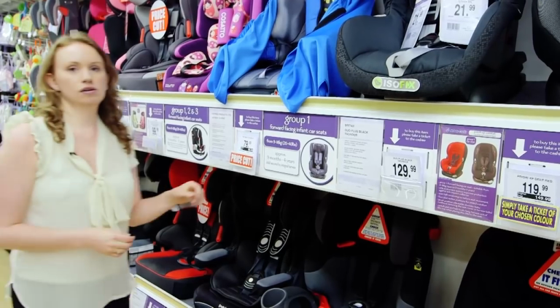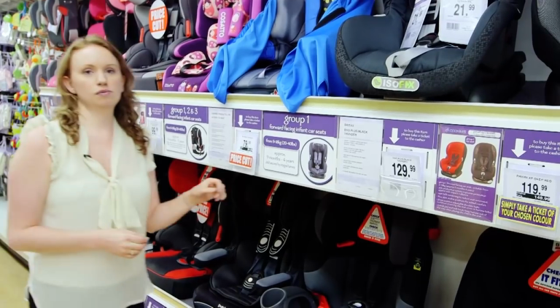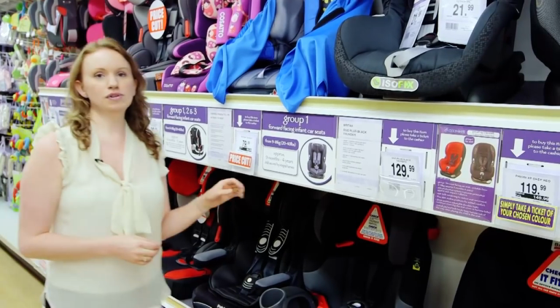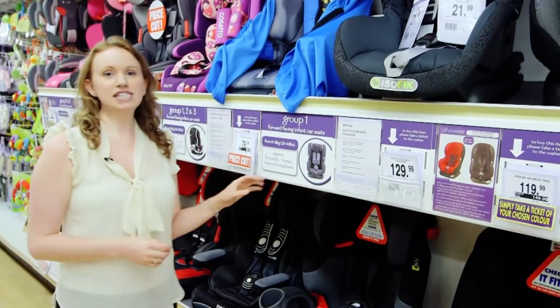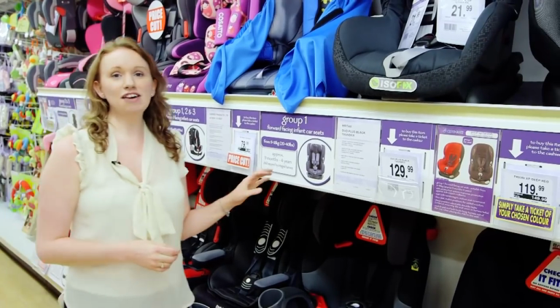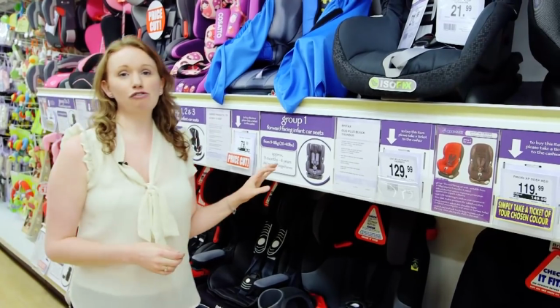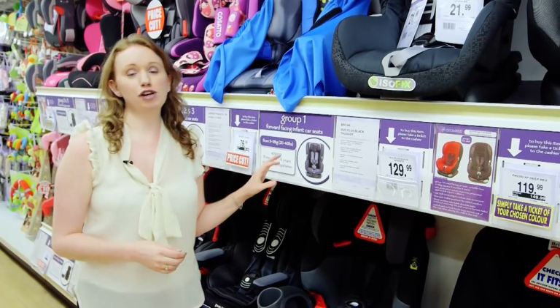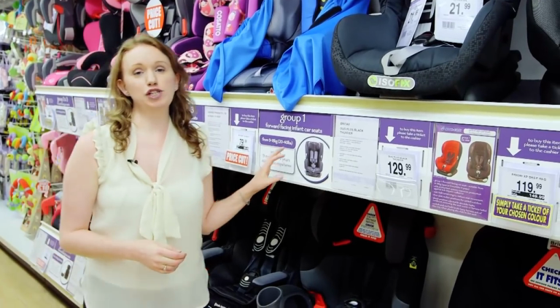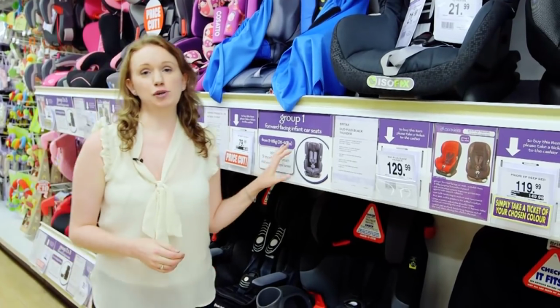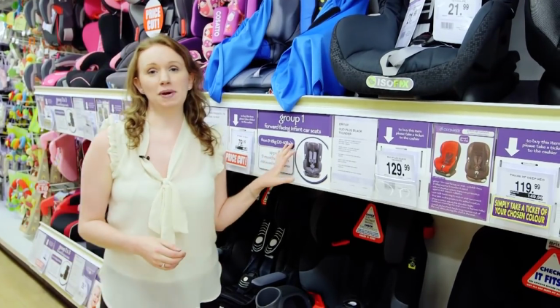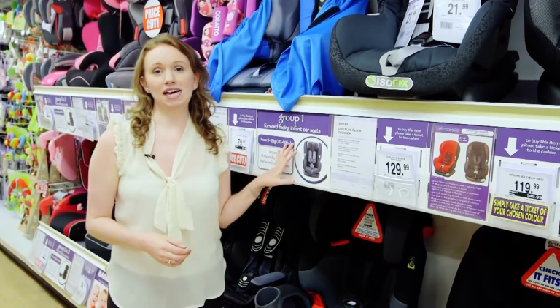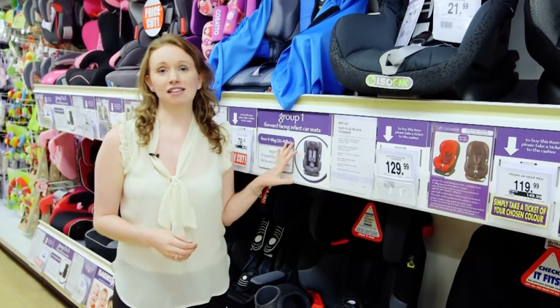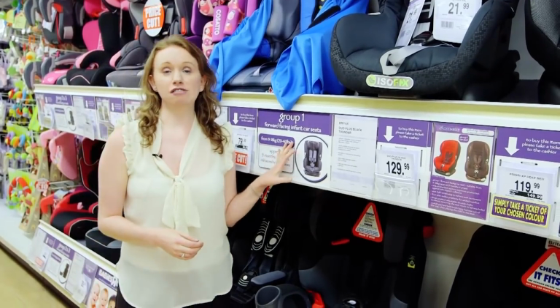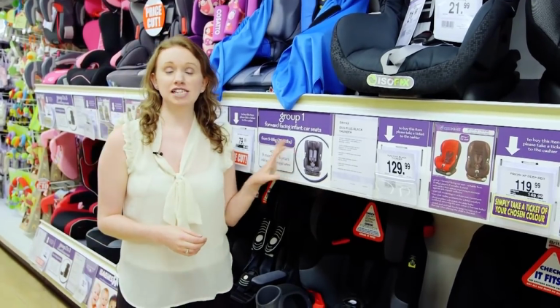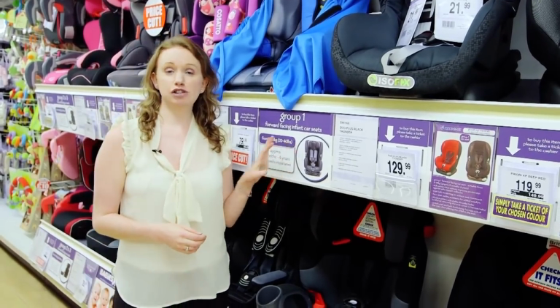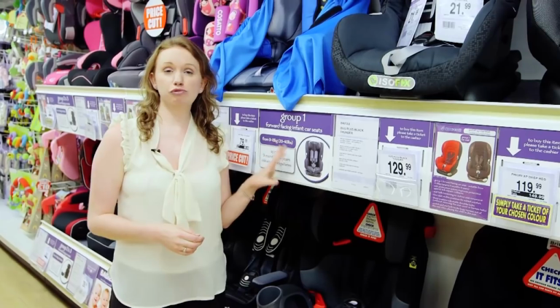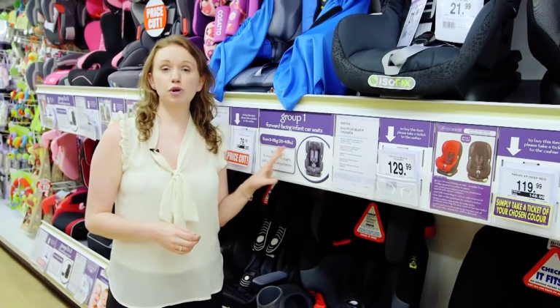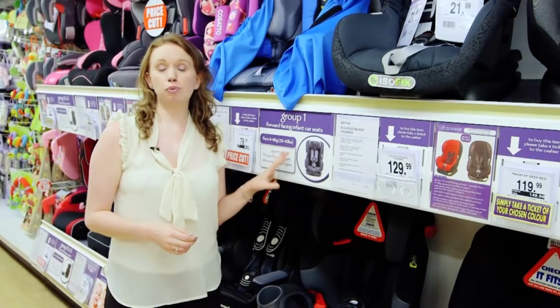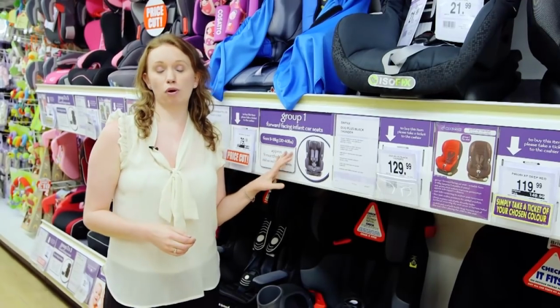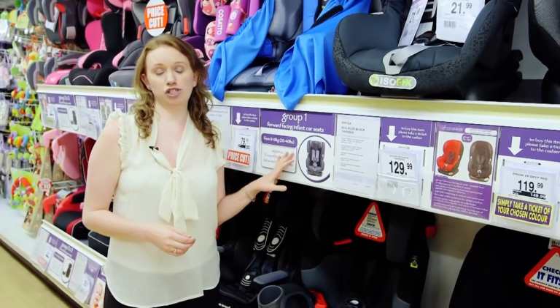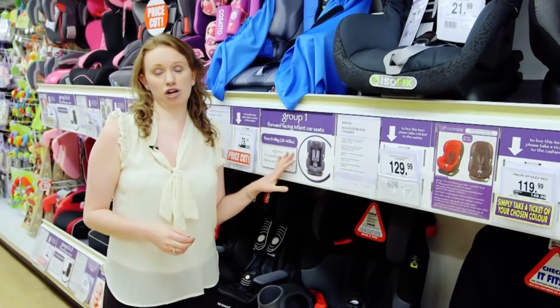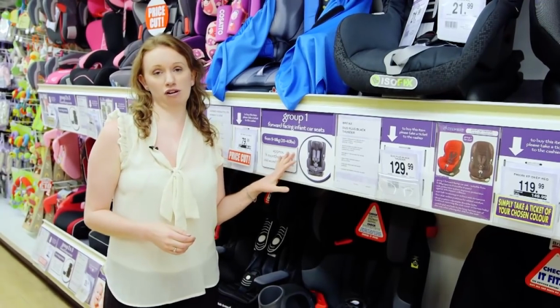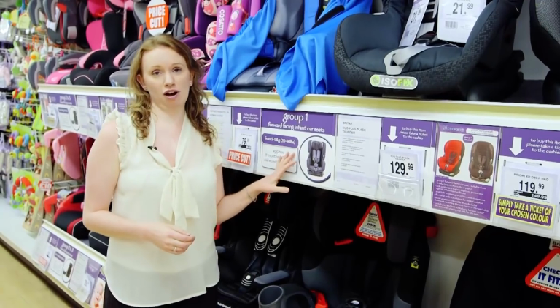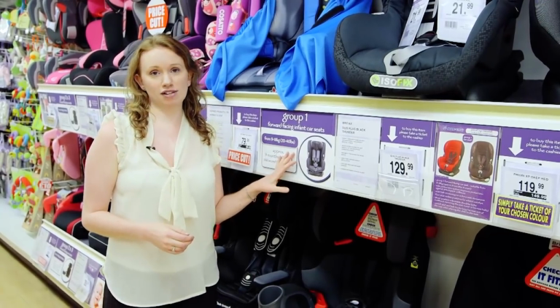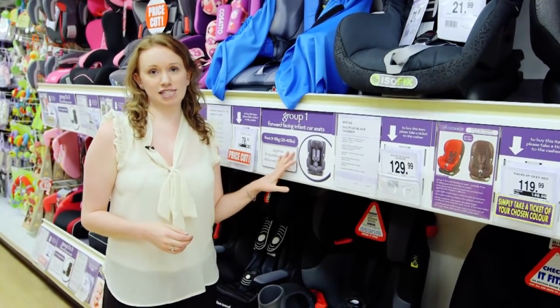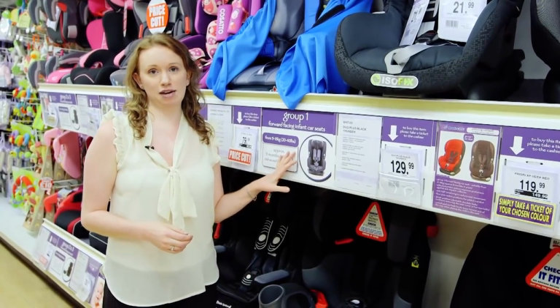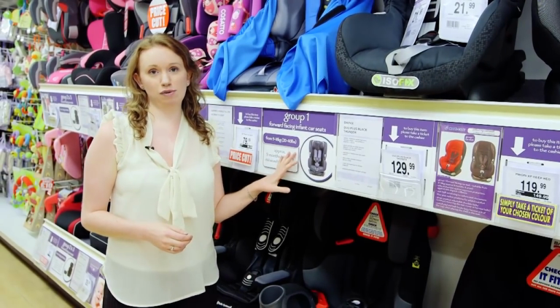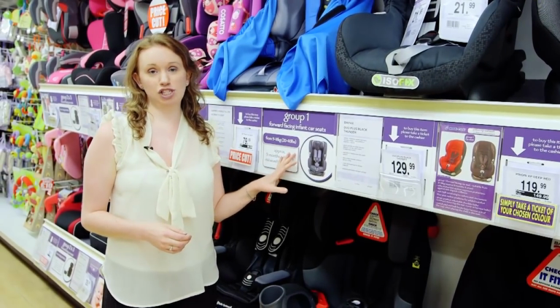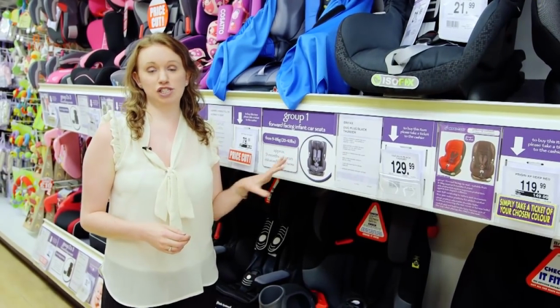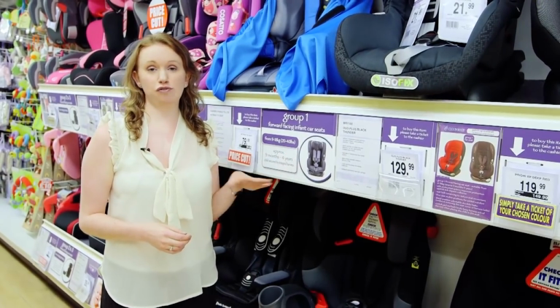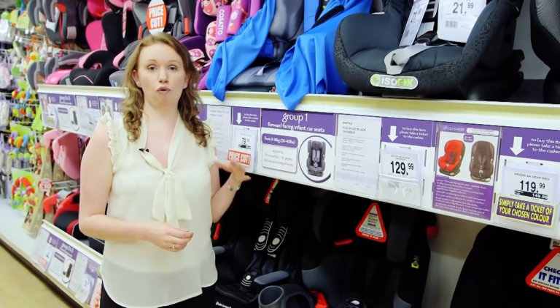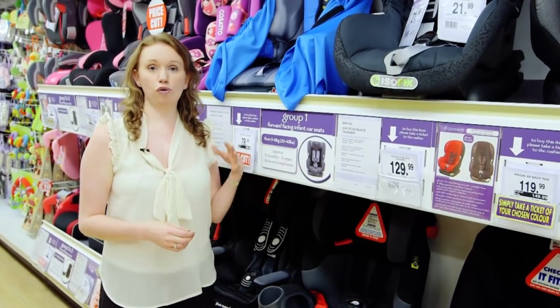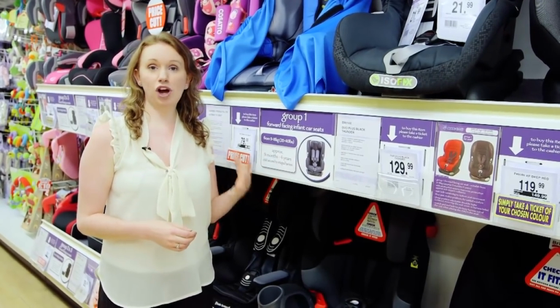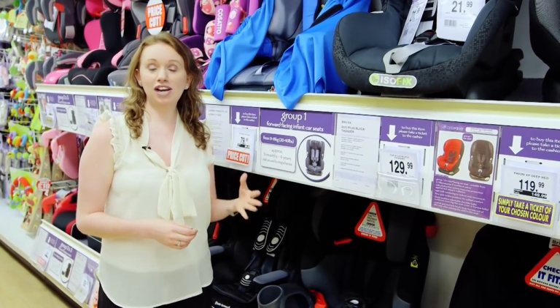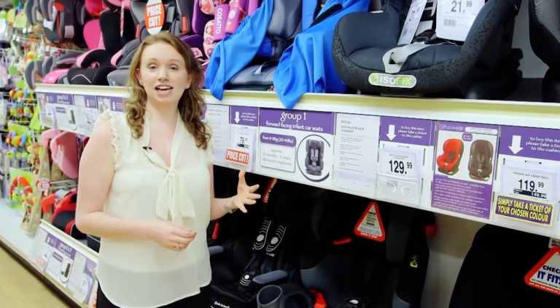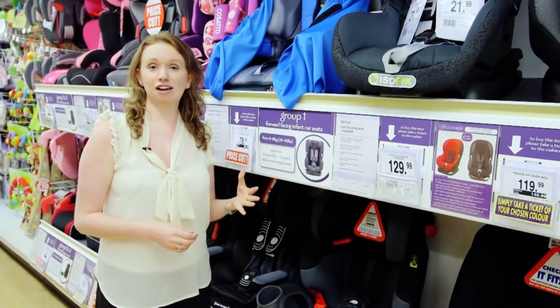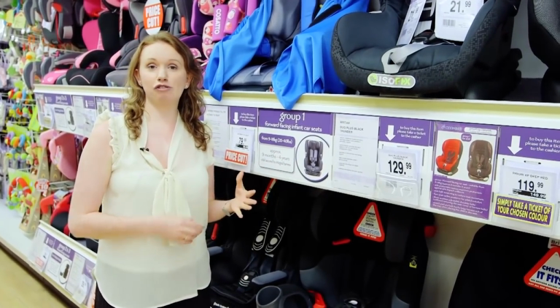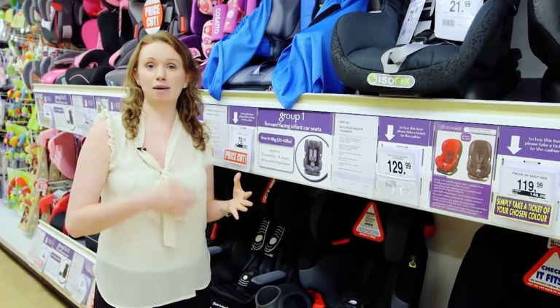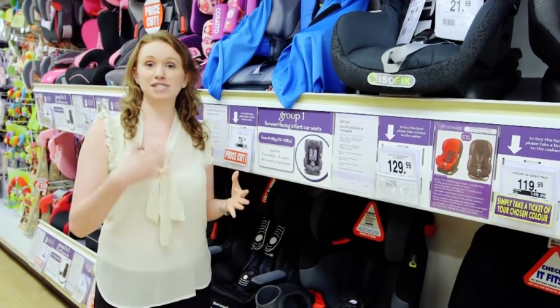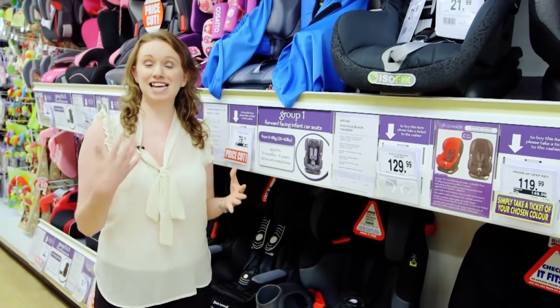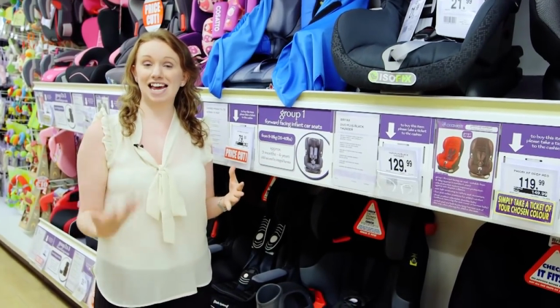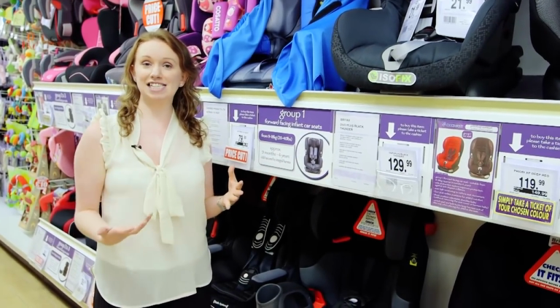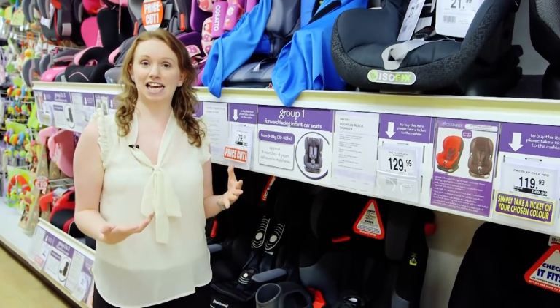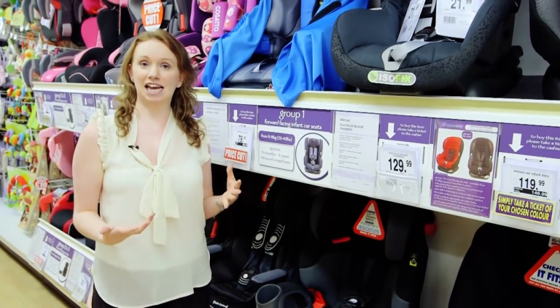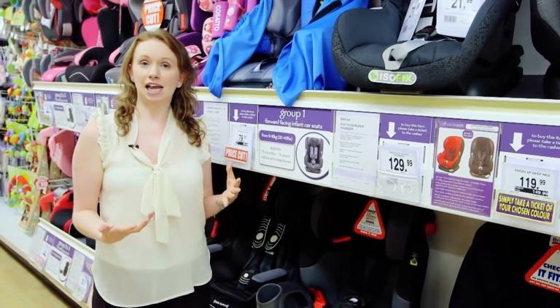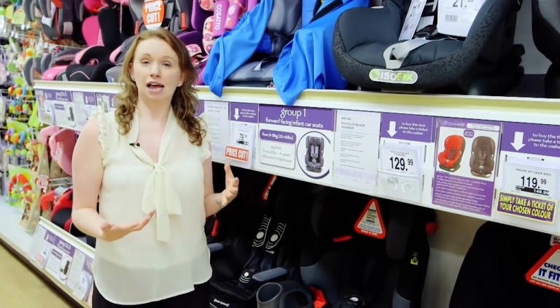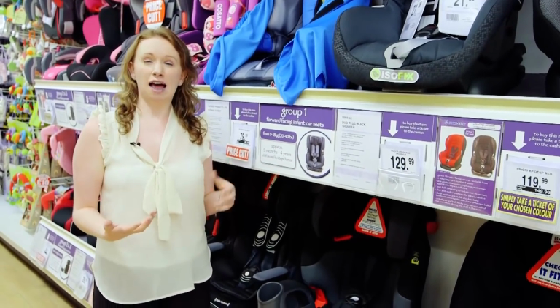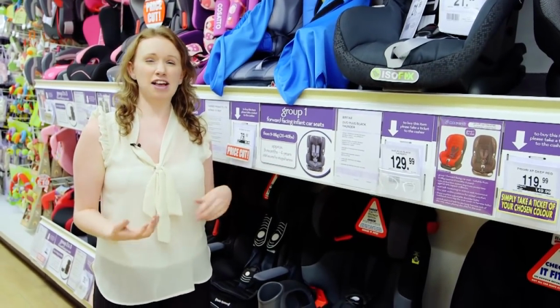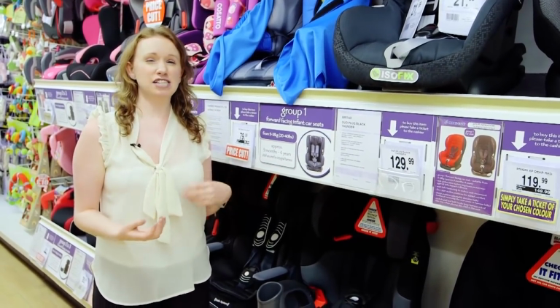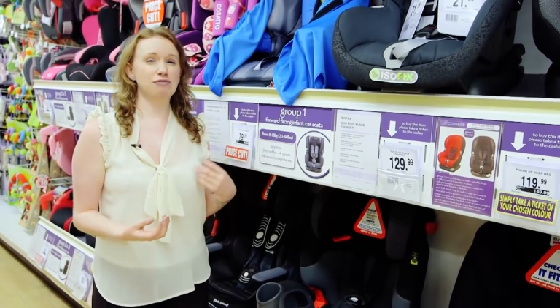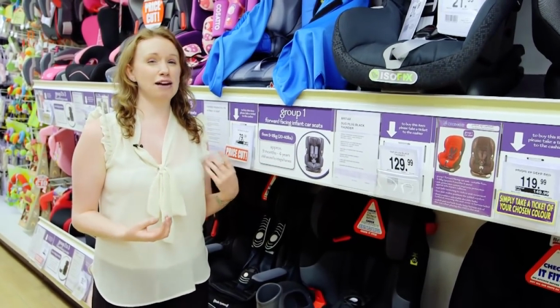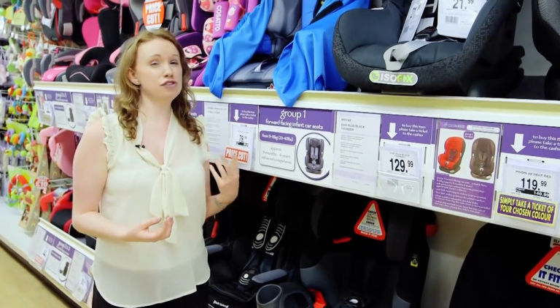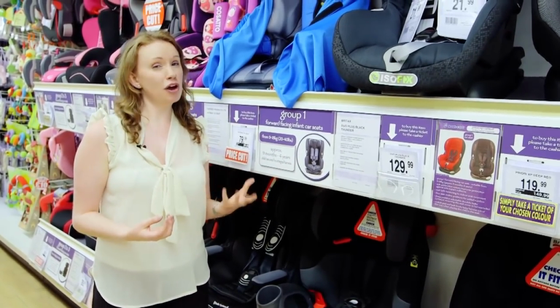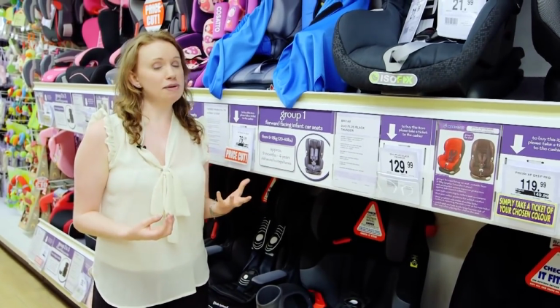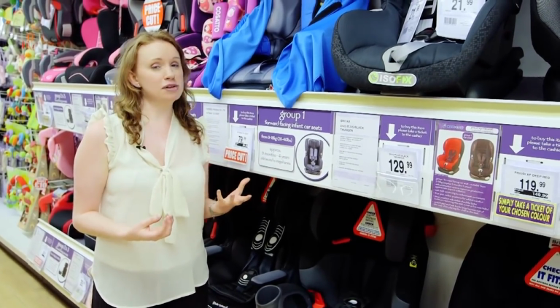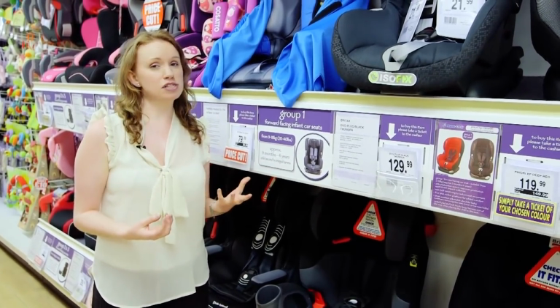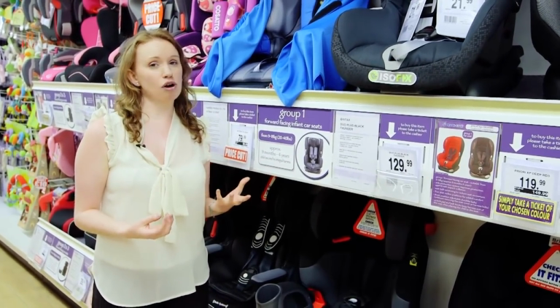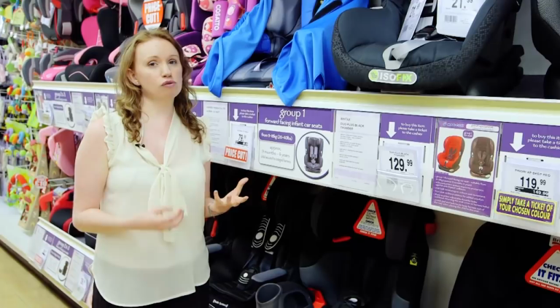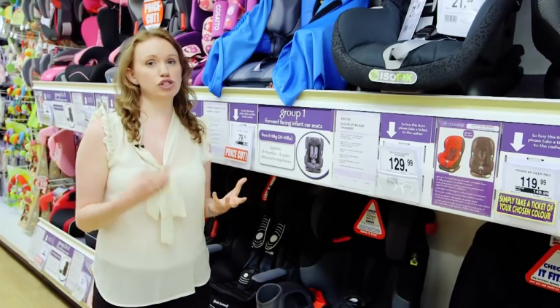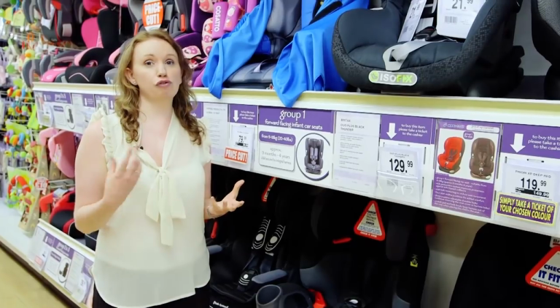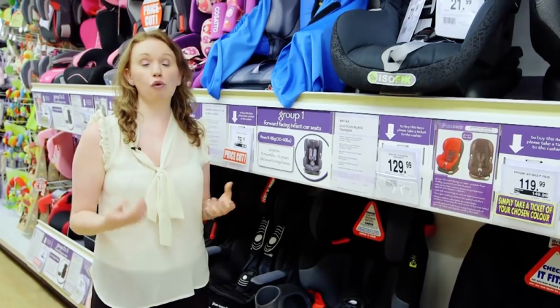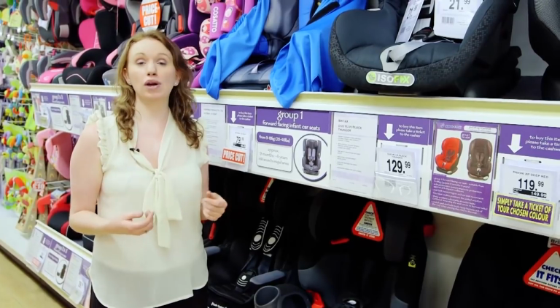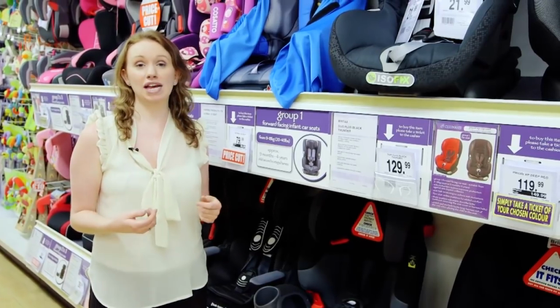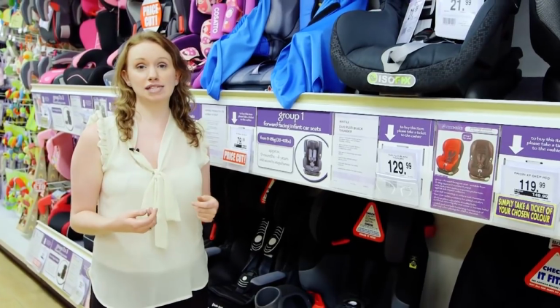Once they've grown too big they'll need a group one child car seat, which is for nine kilograms to 18 kilograms — that's around nine months old to four years.